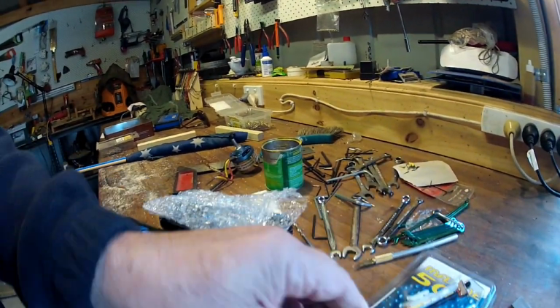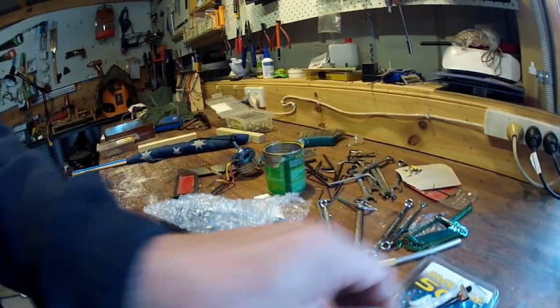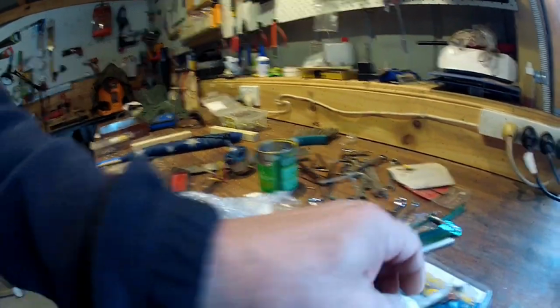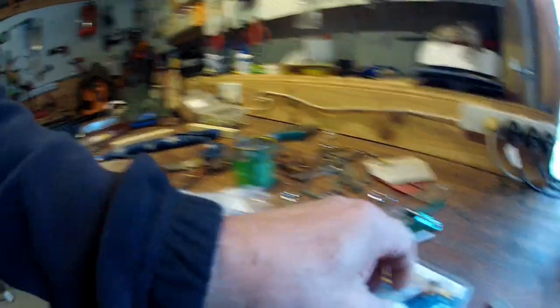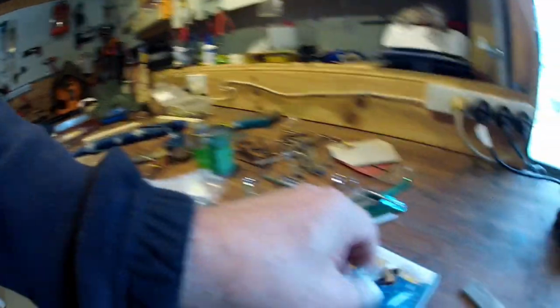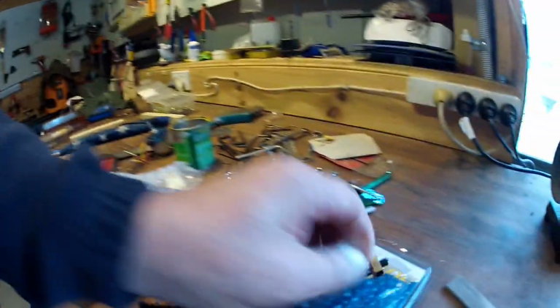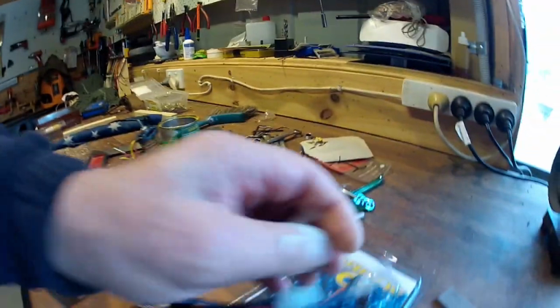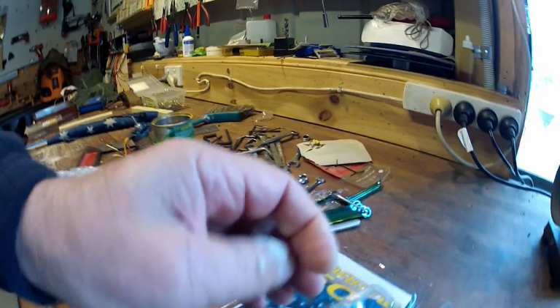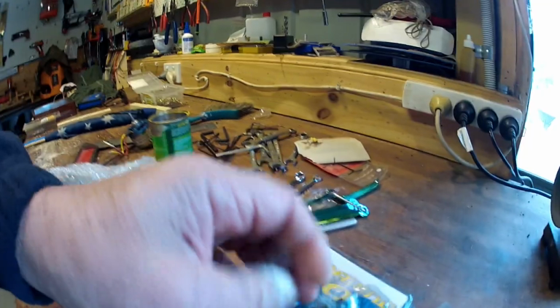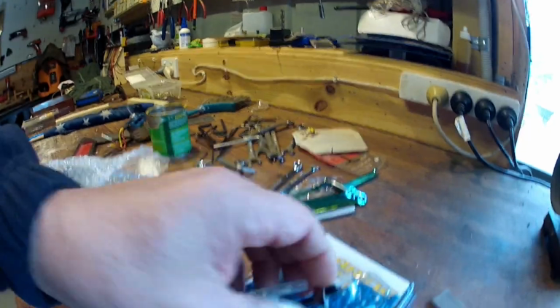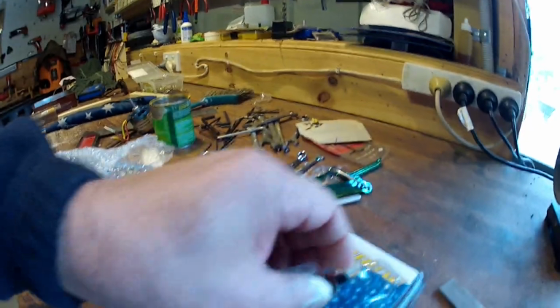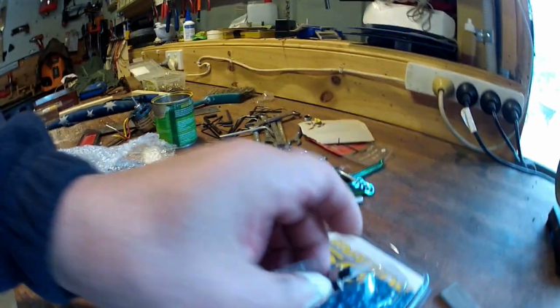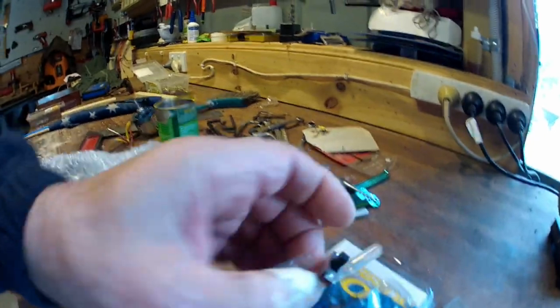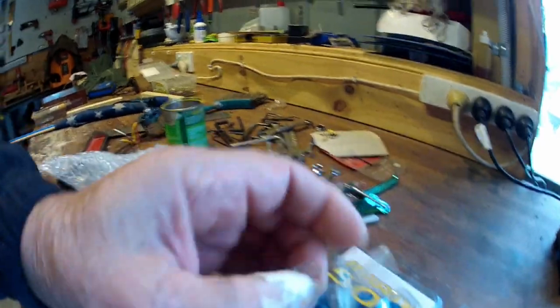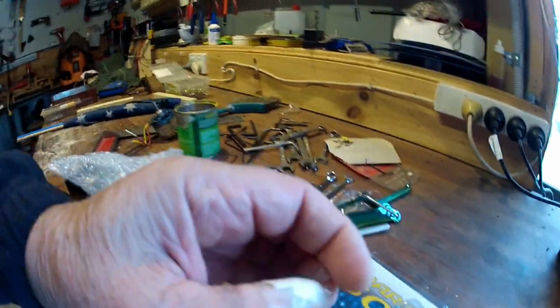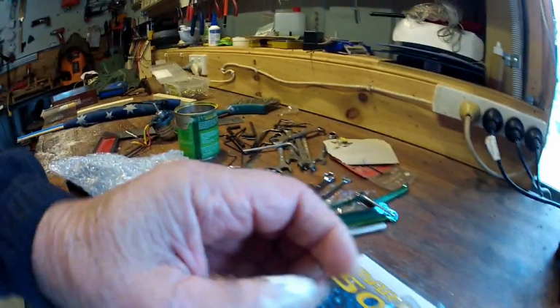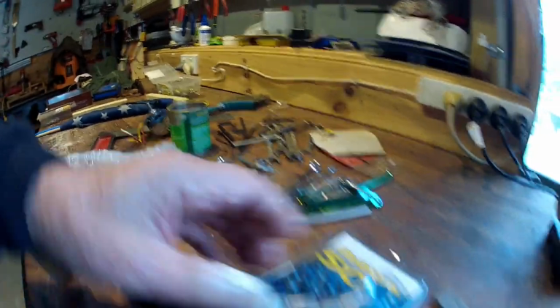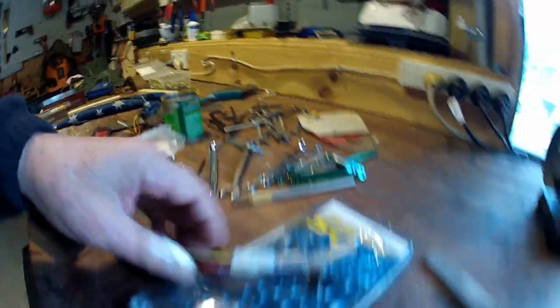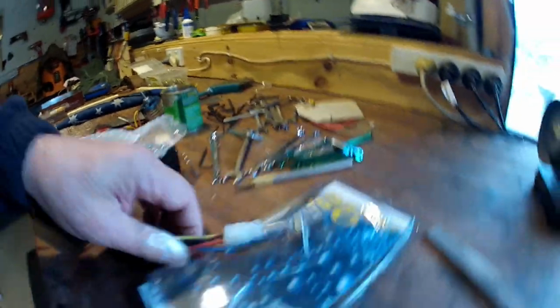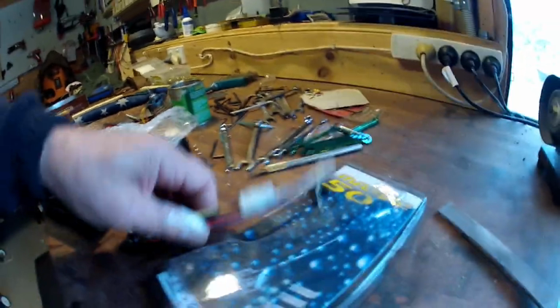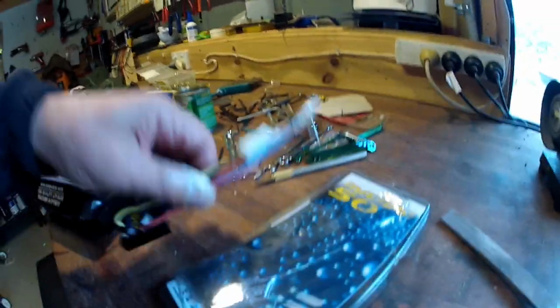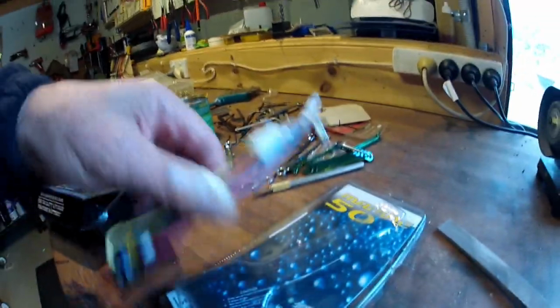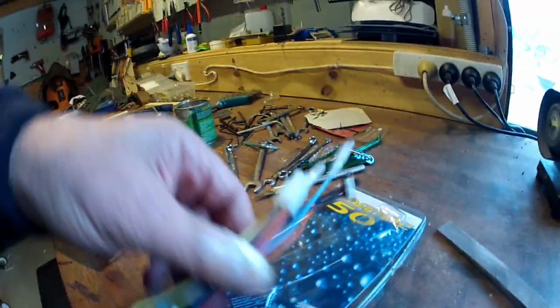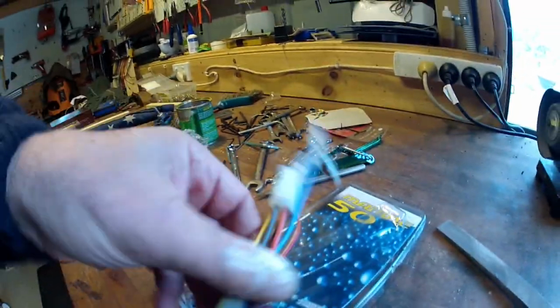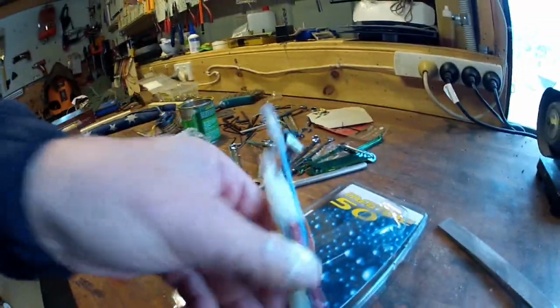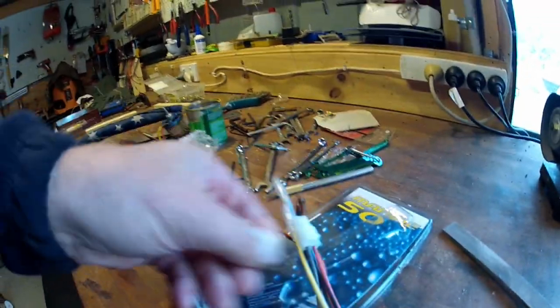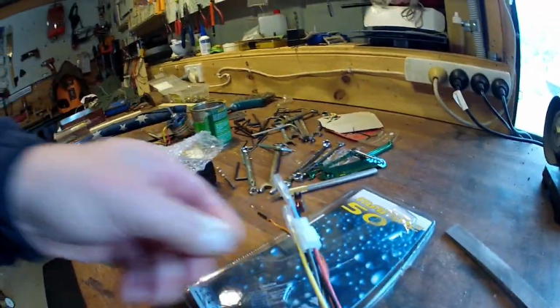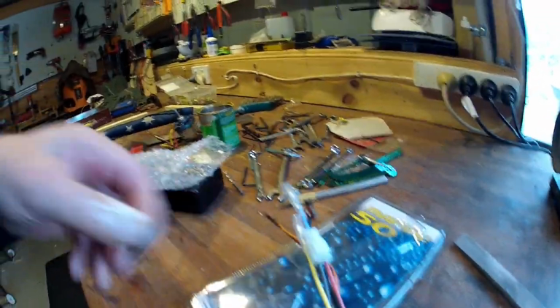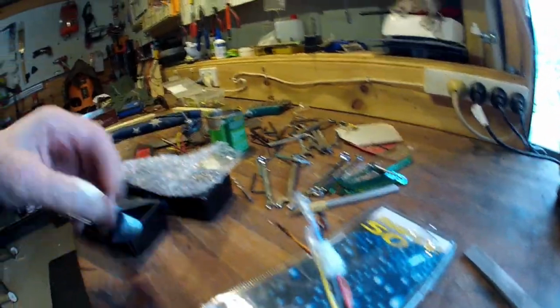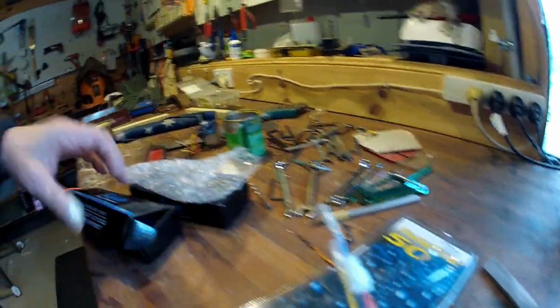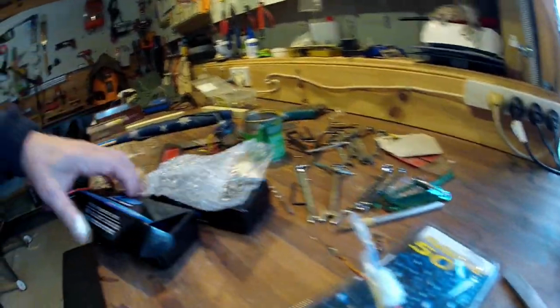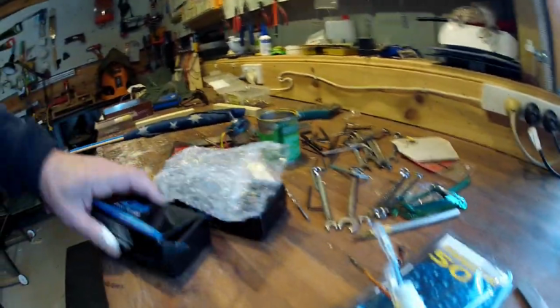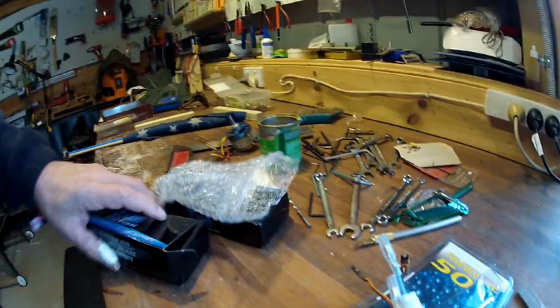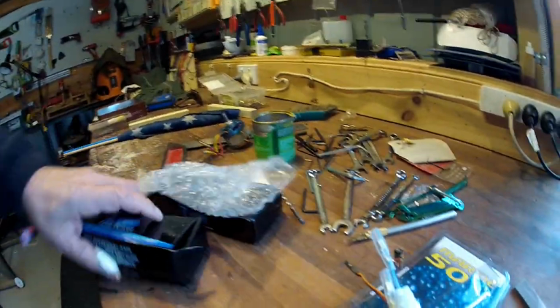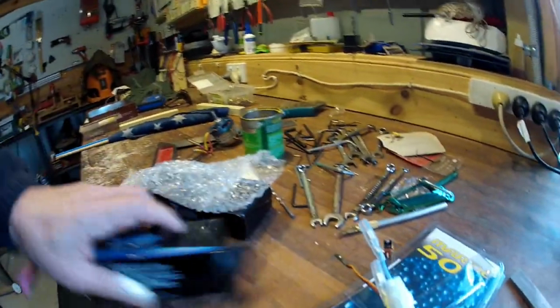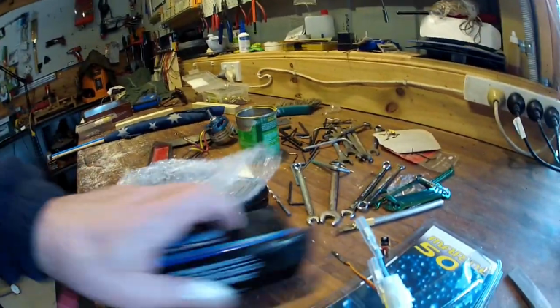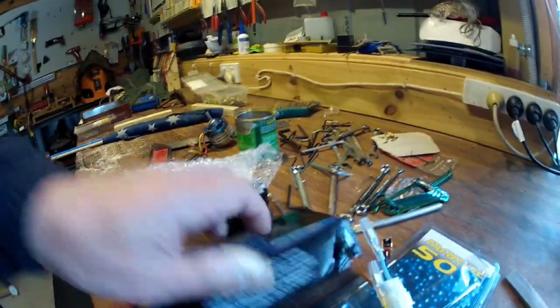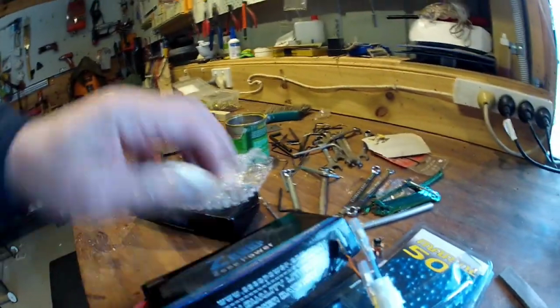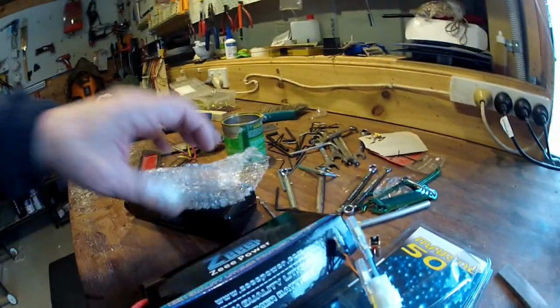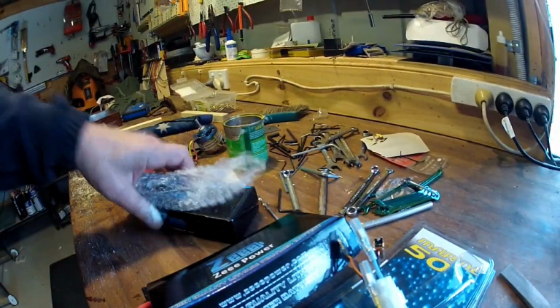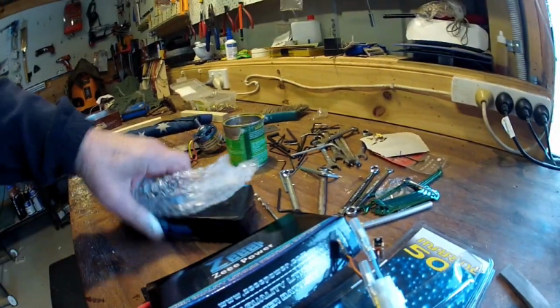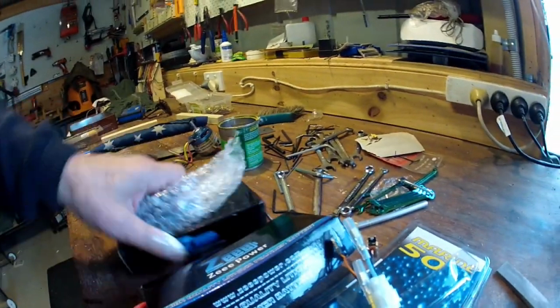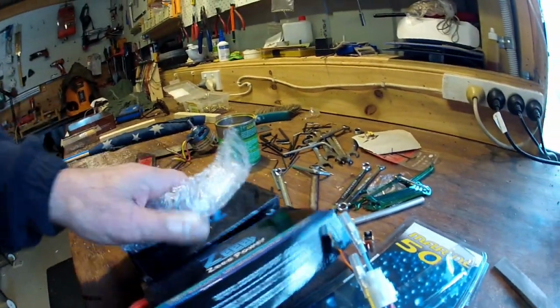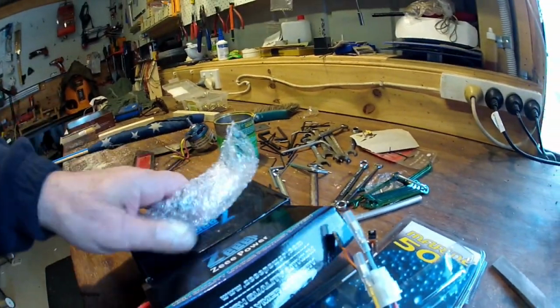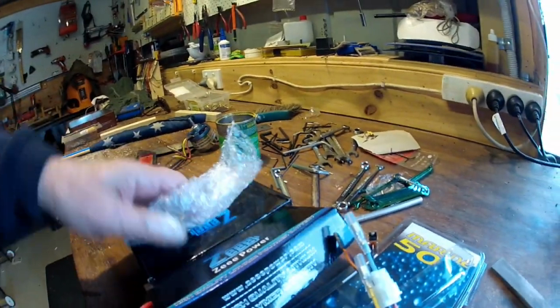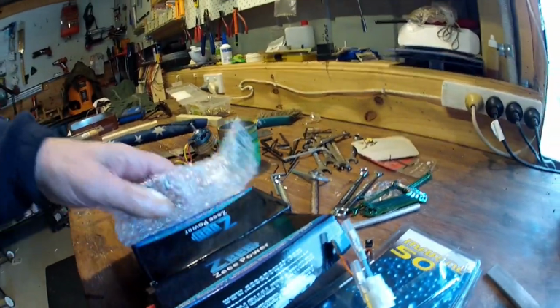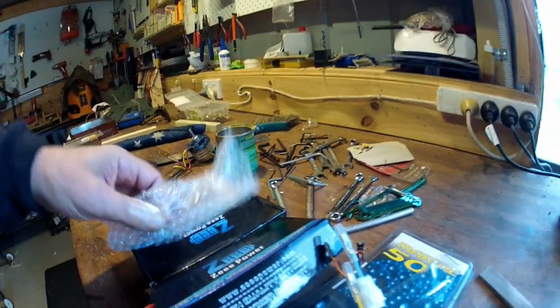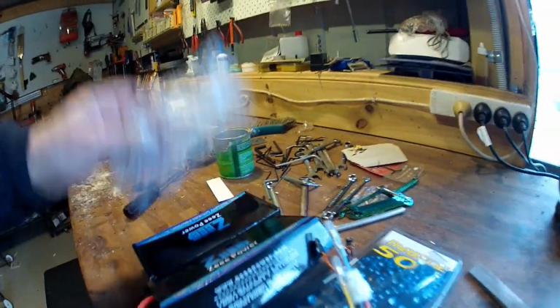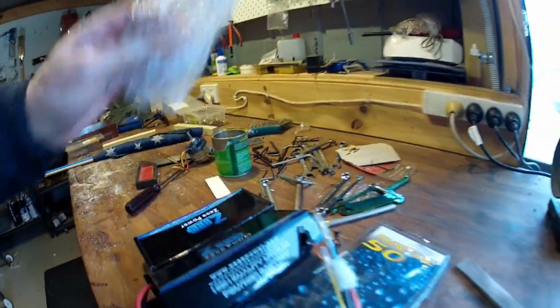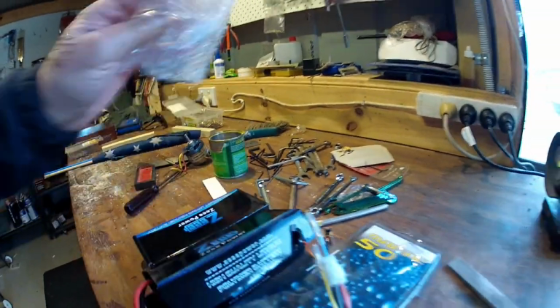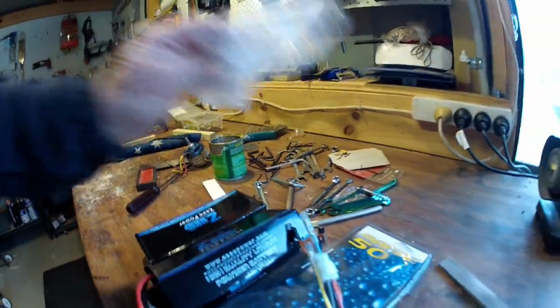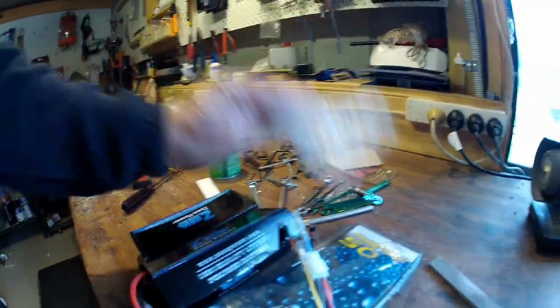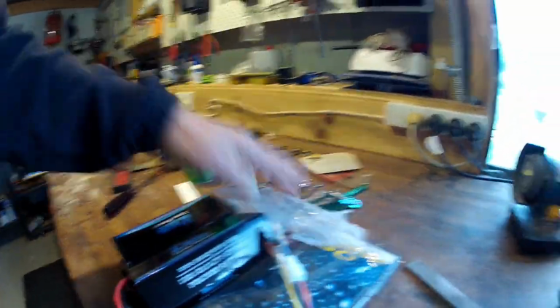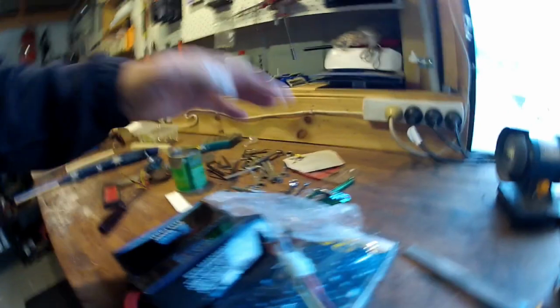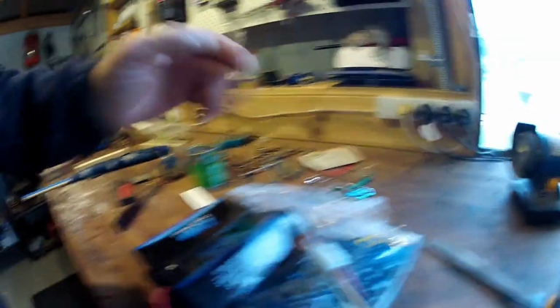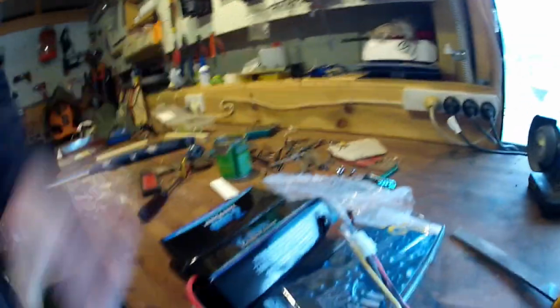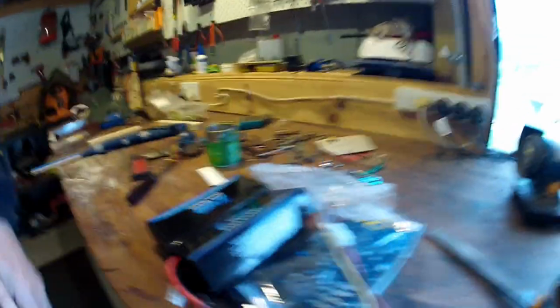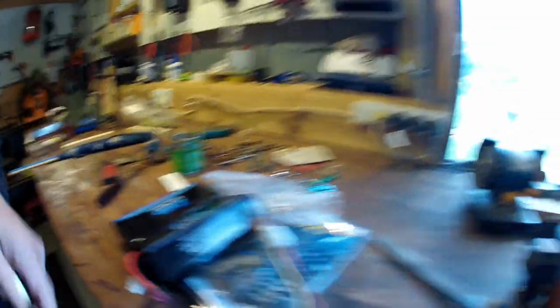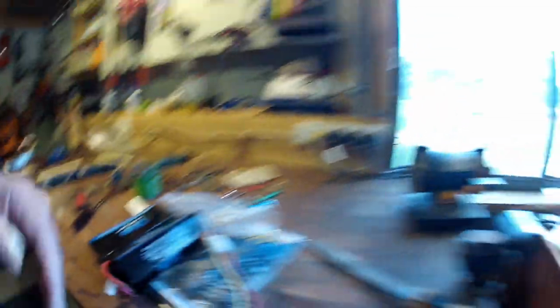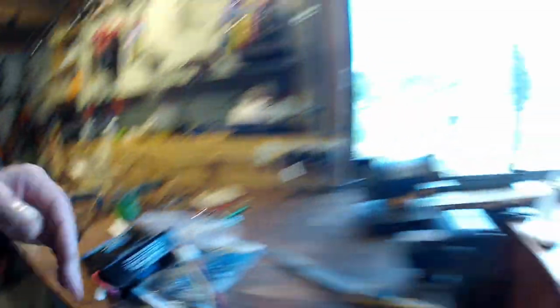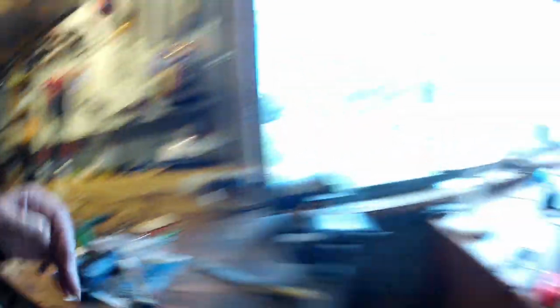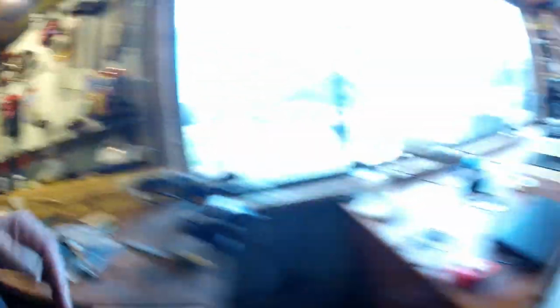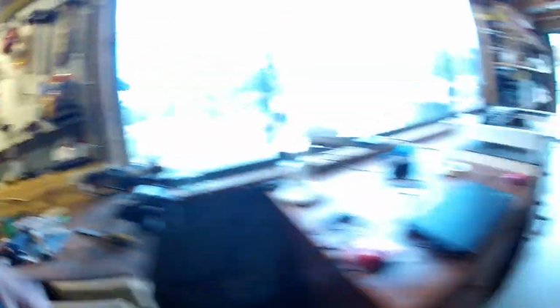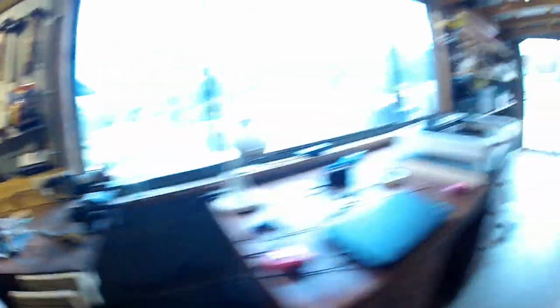It comes with its own switch, so that's all good. Bits are starting to turn up, and that's a good thing.